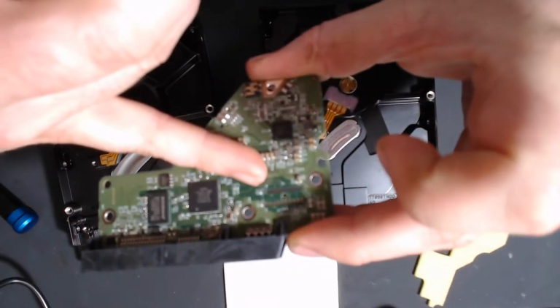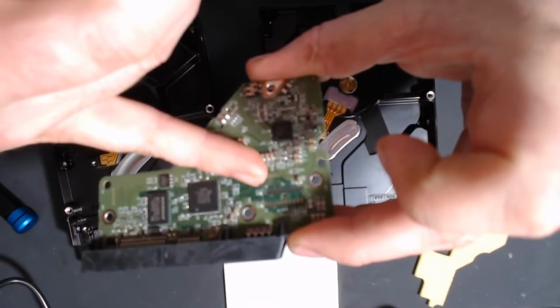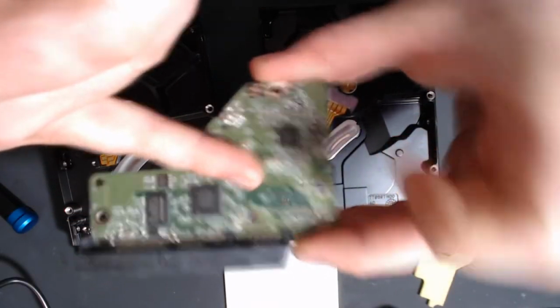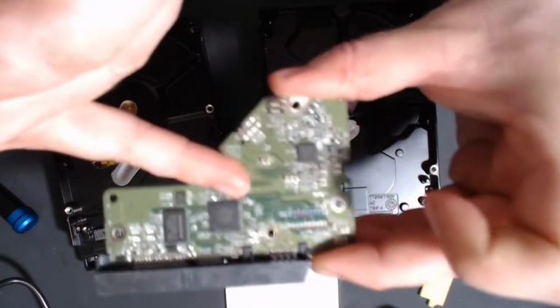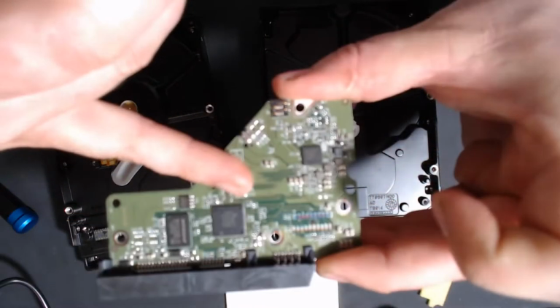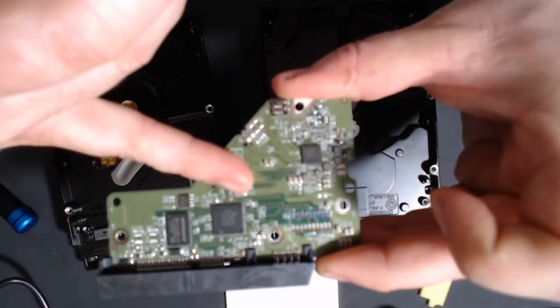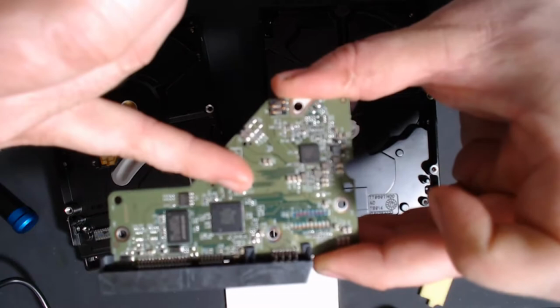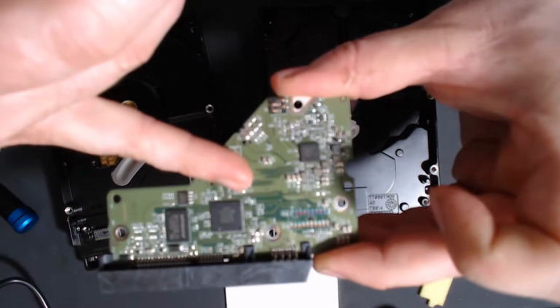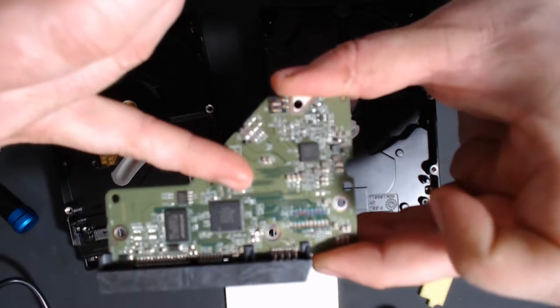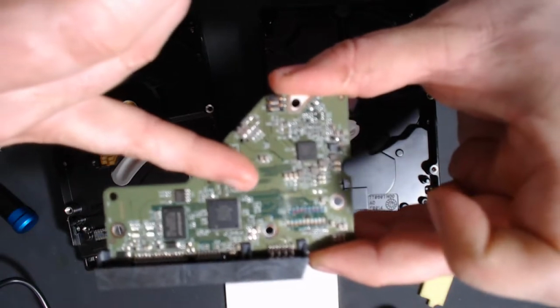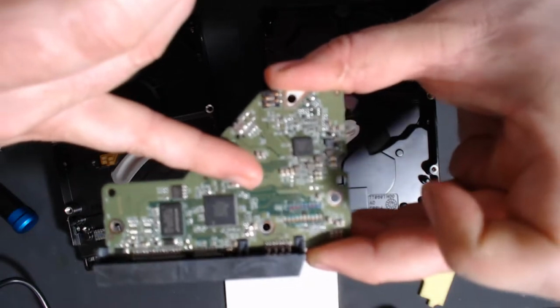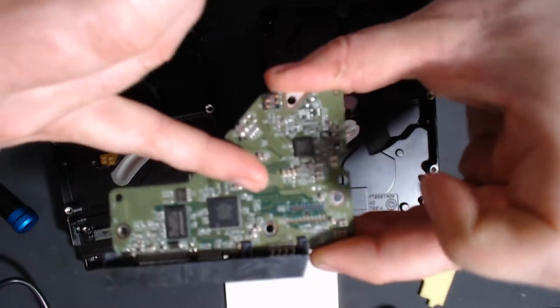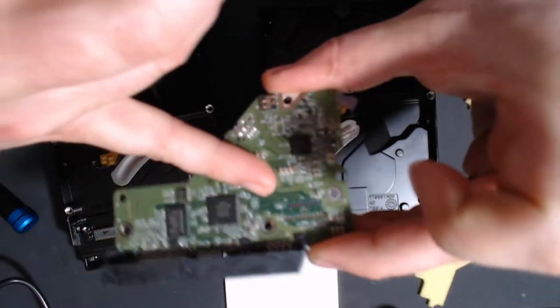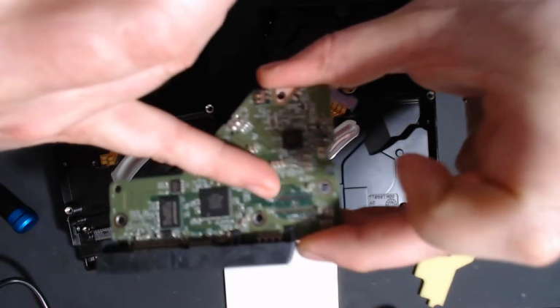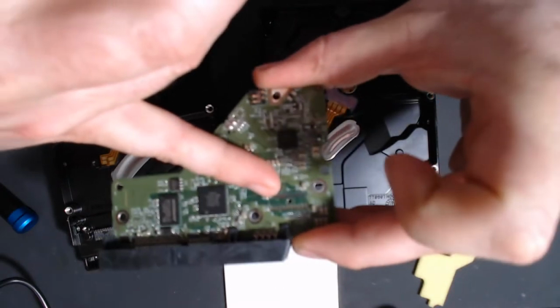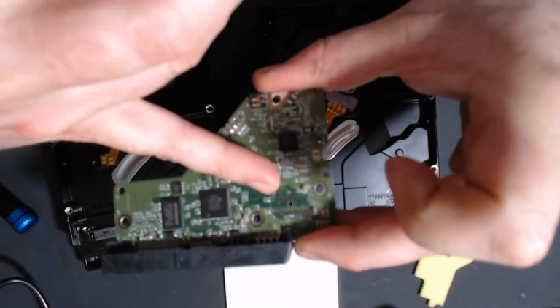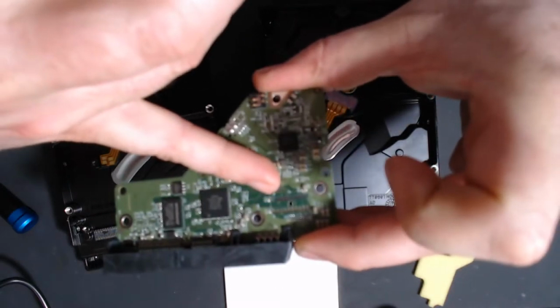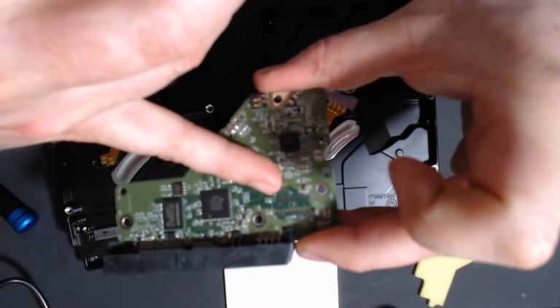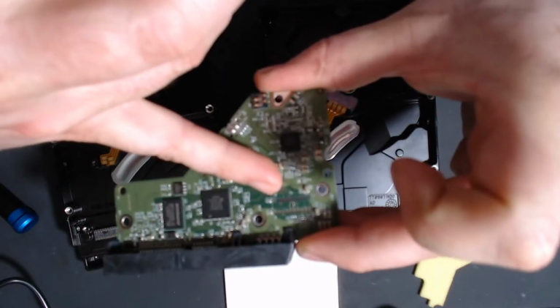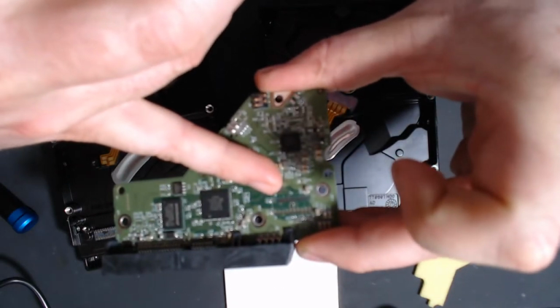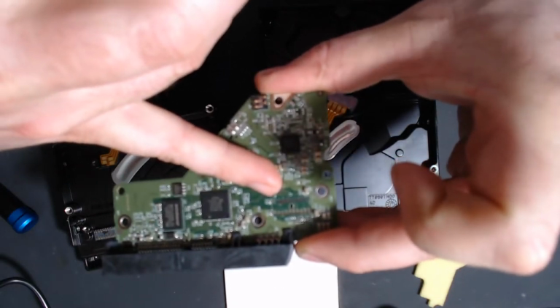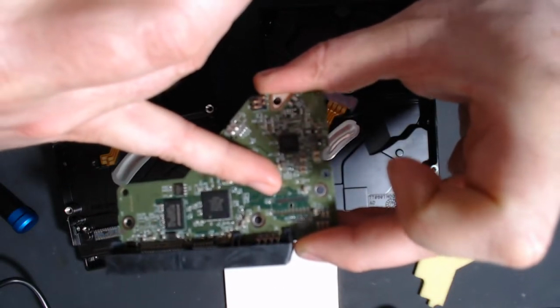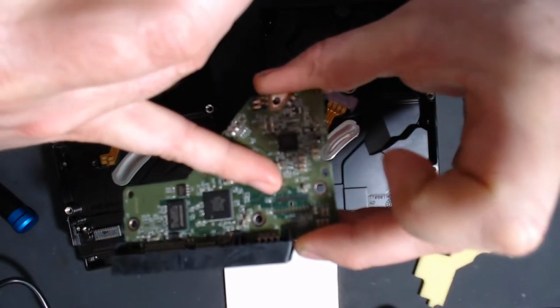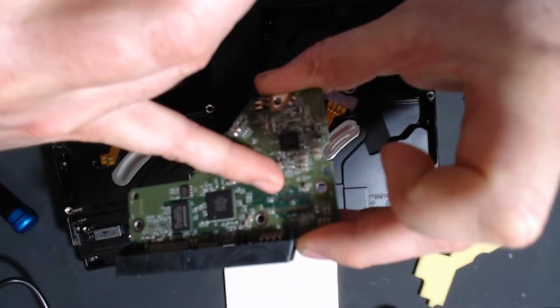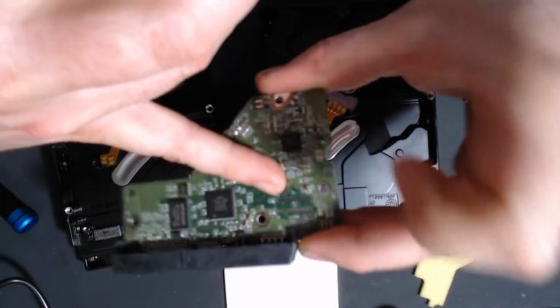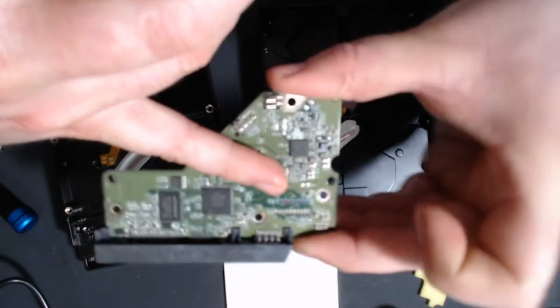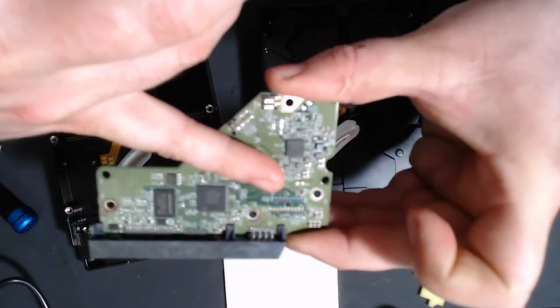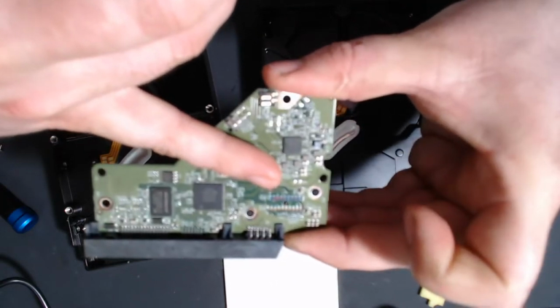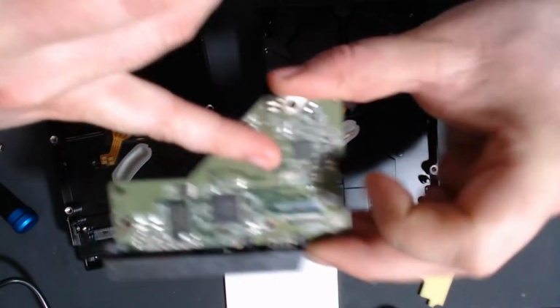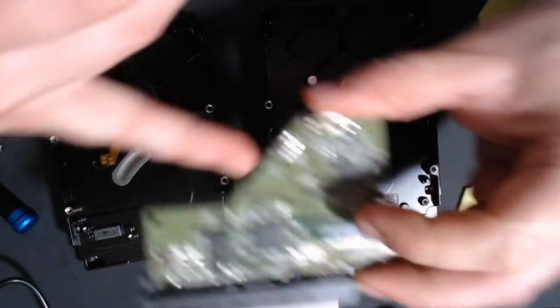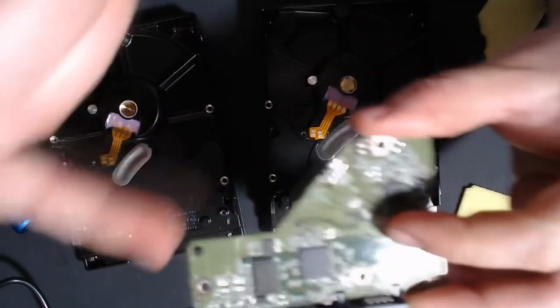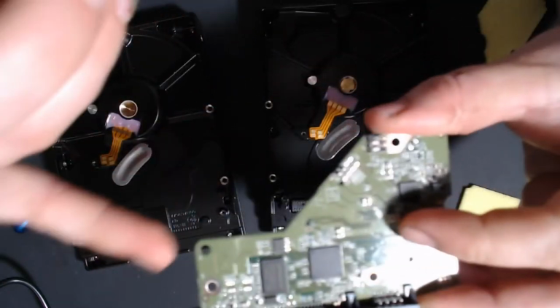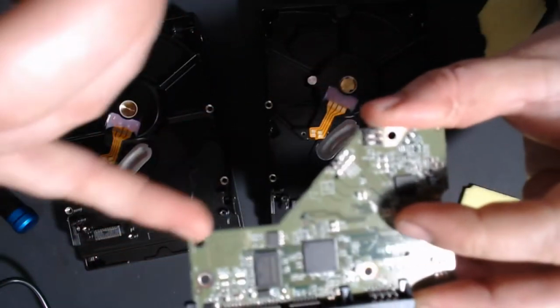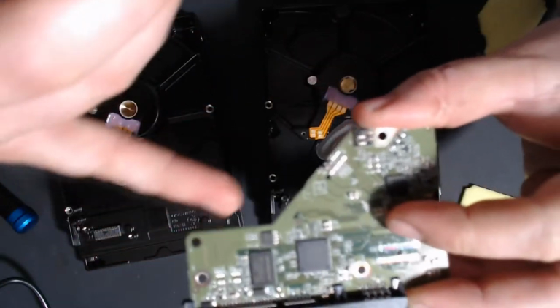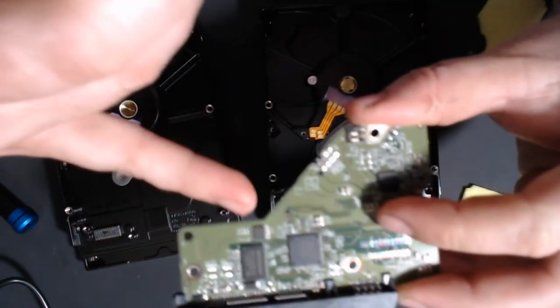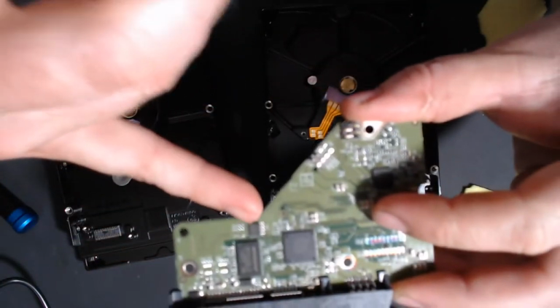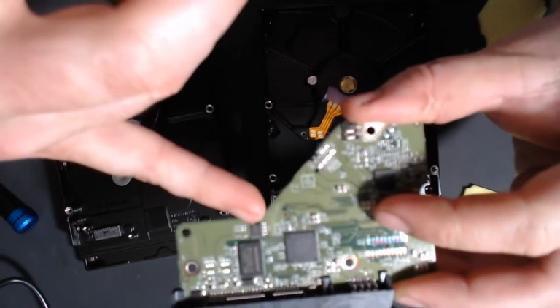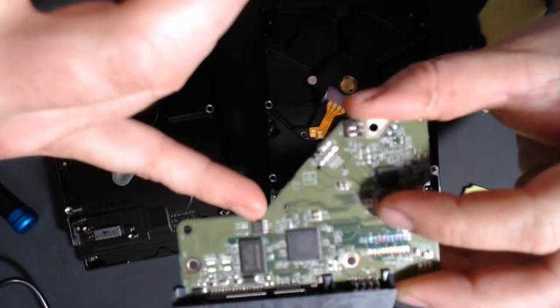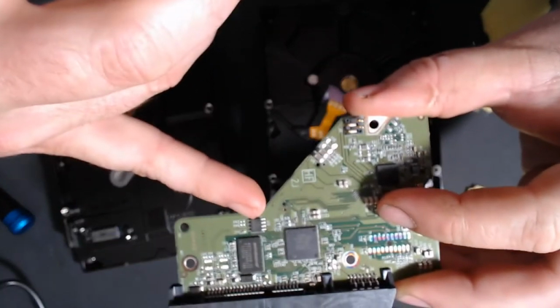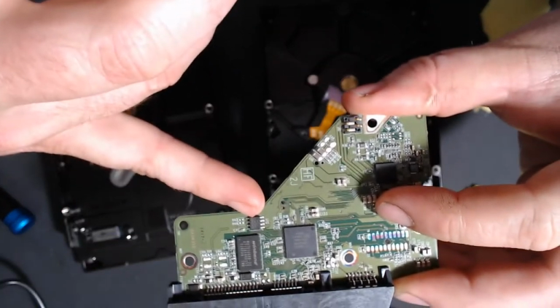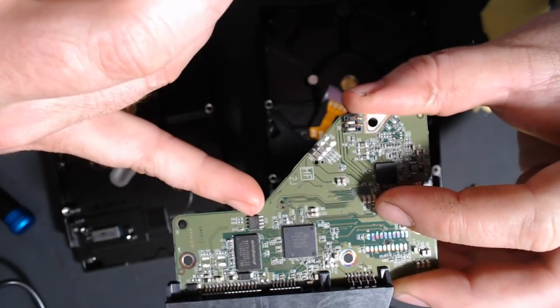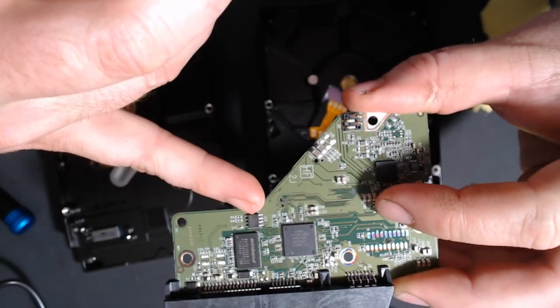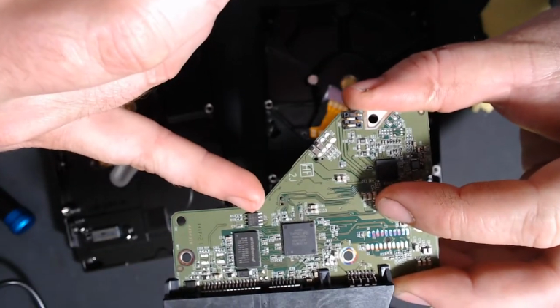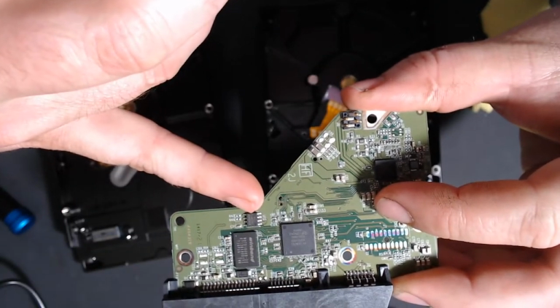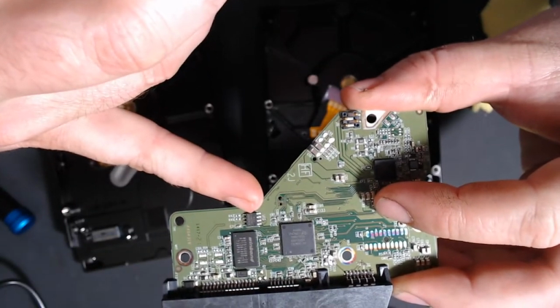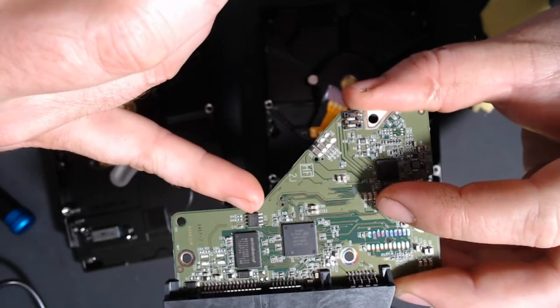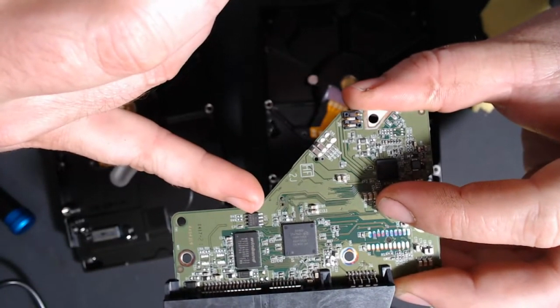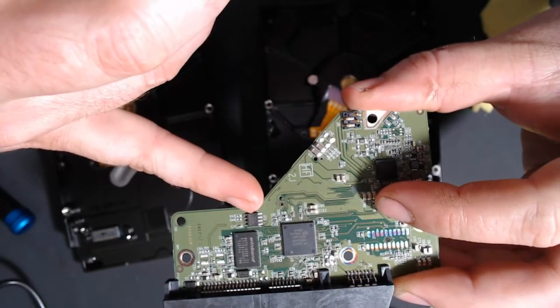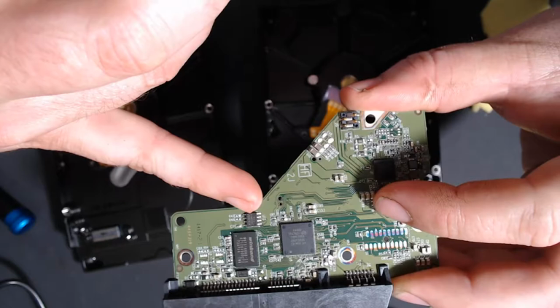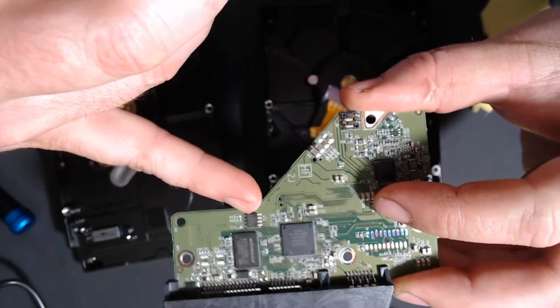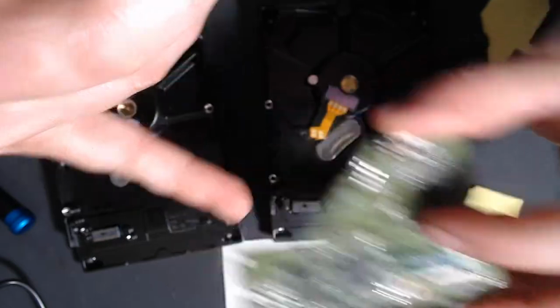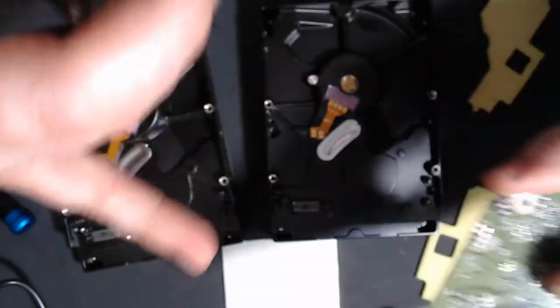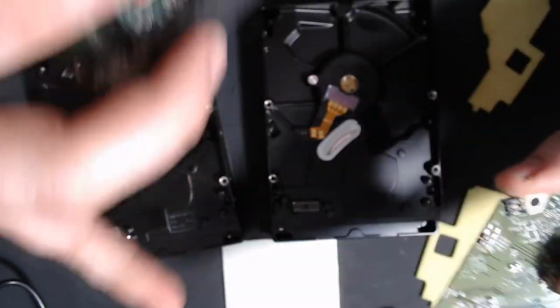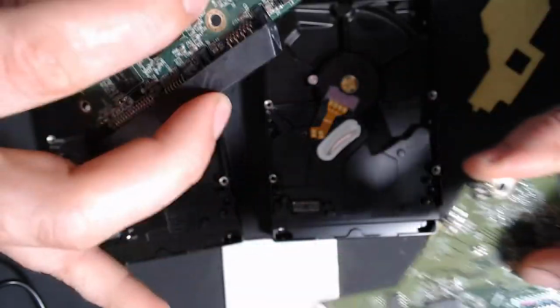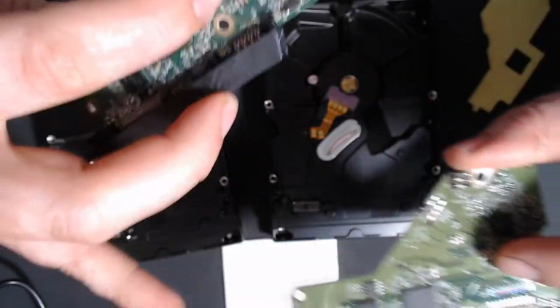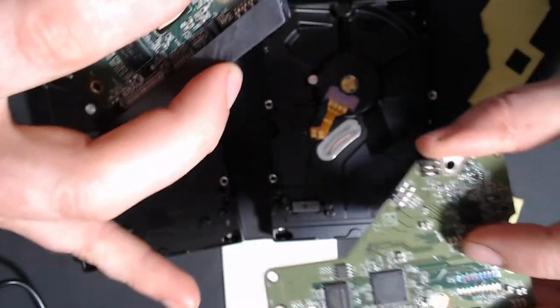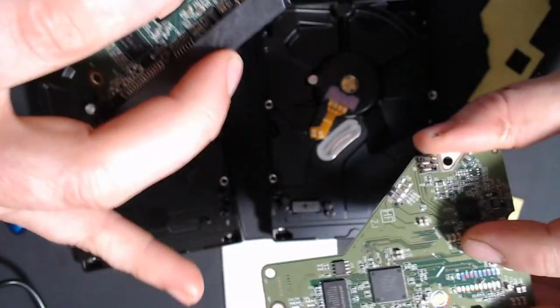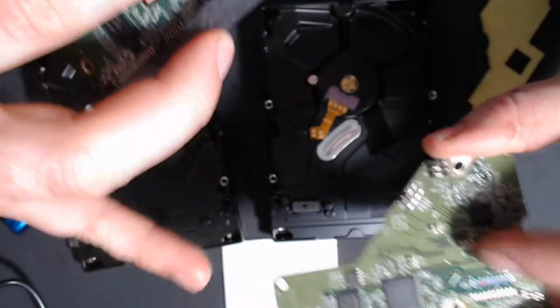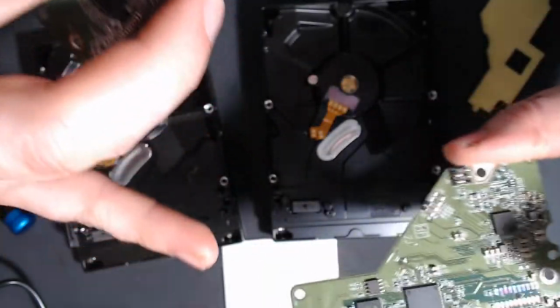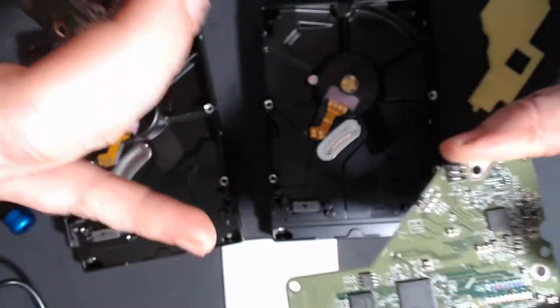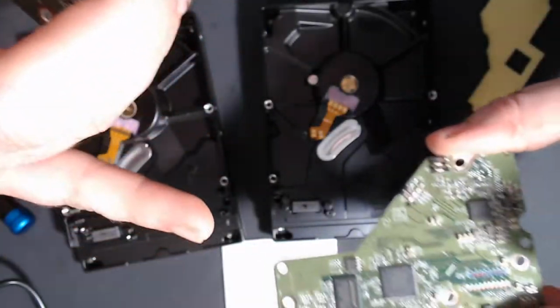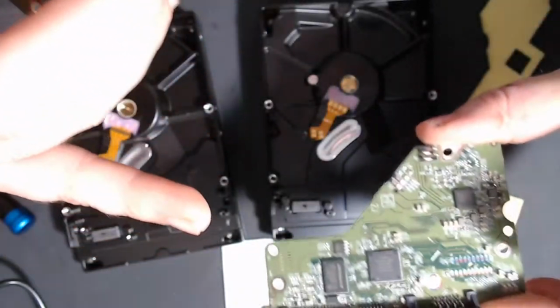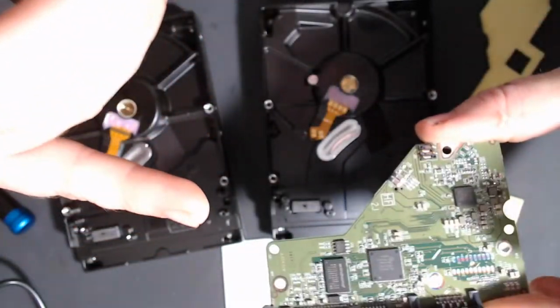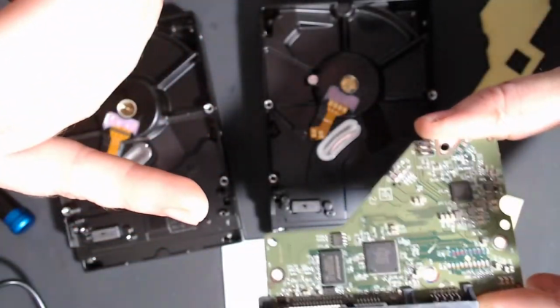I need to find a different board, swap this BIOS chip to it, and then I can get my files.